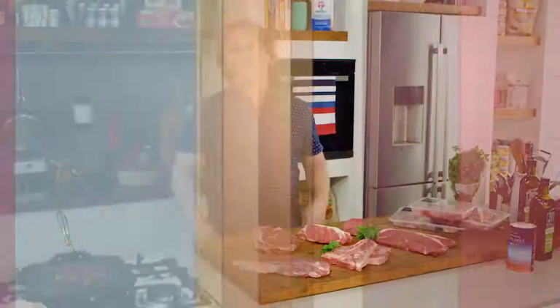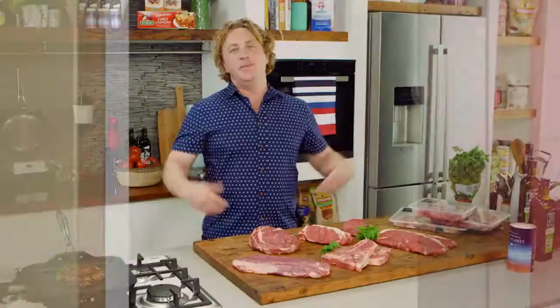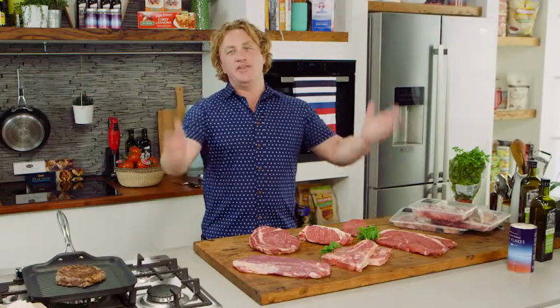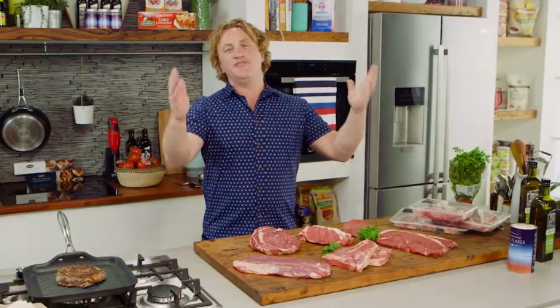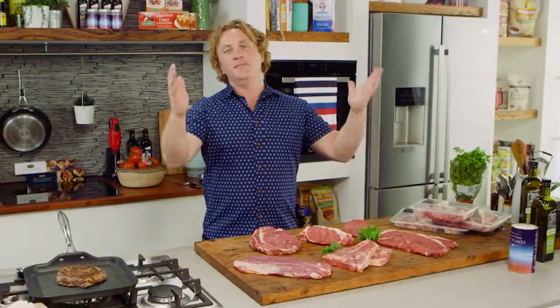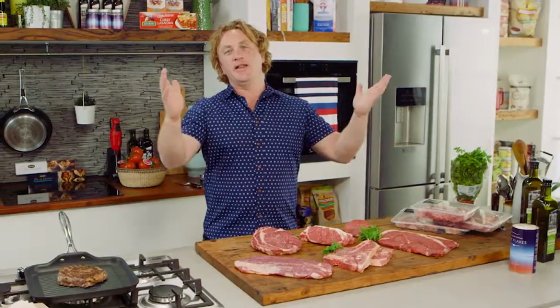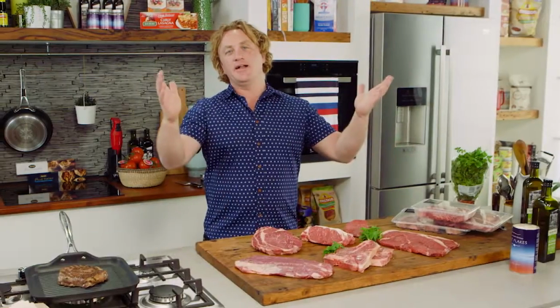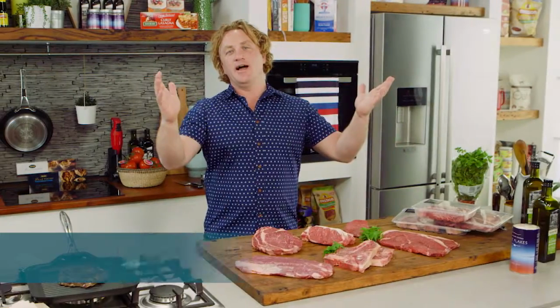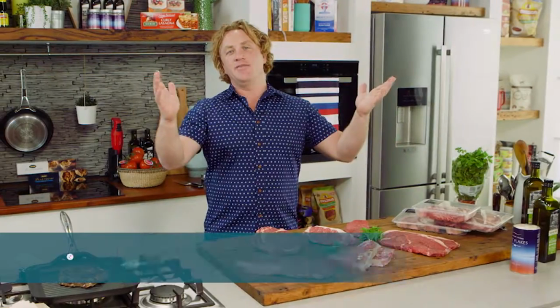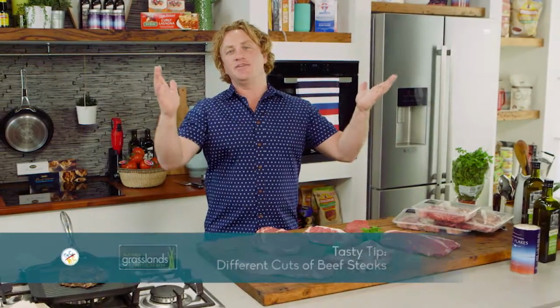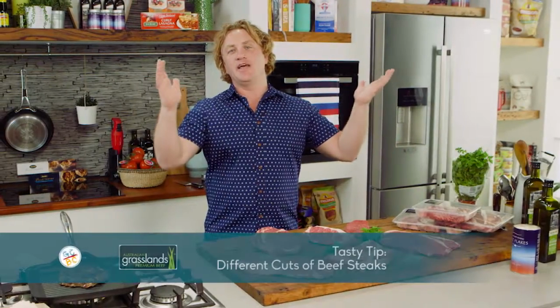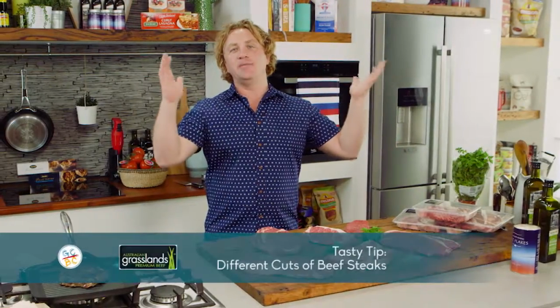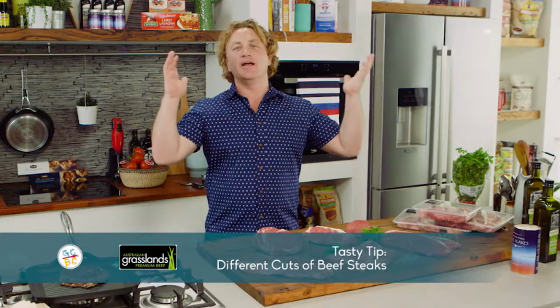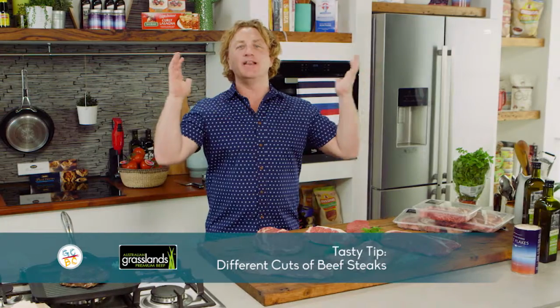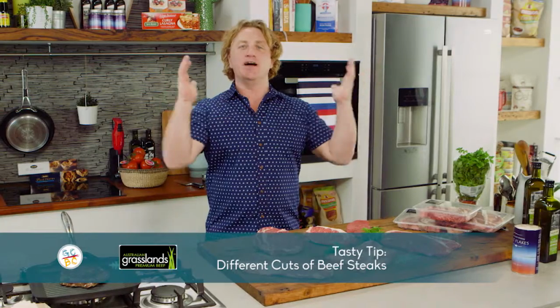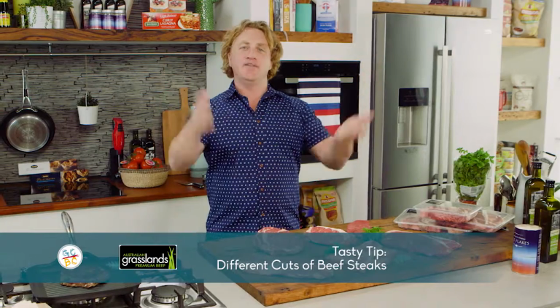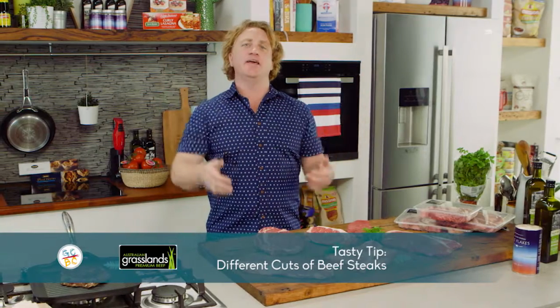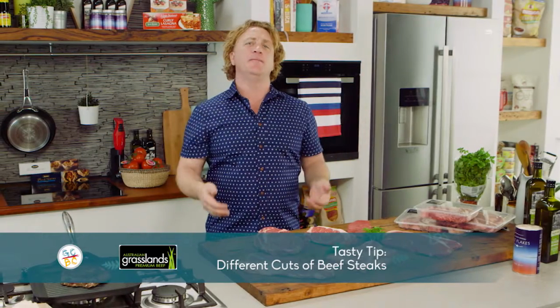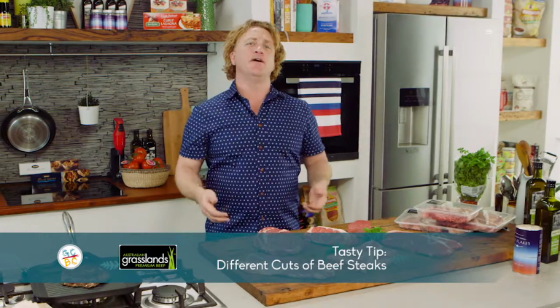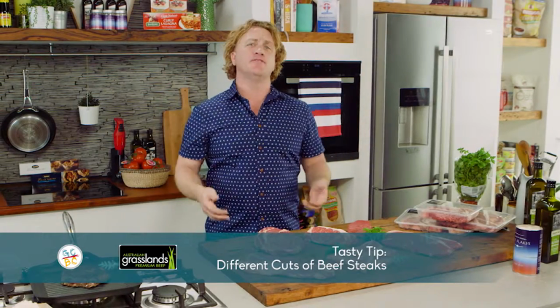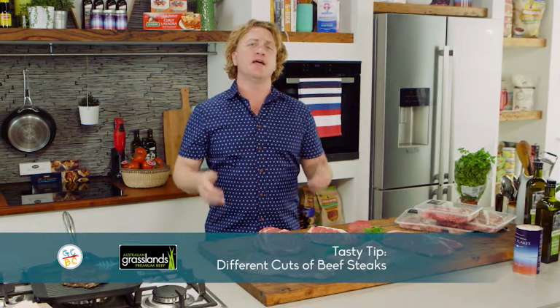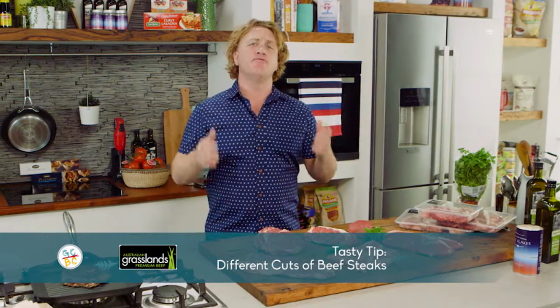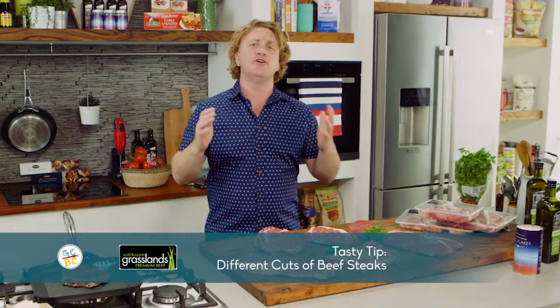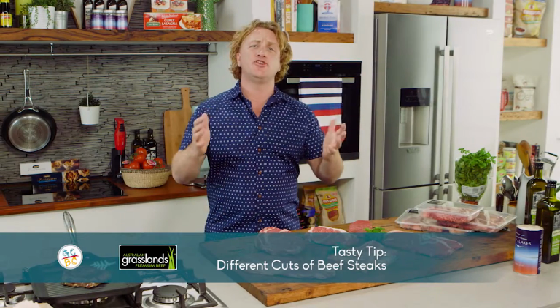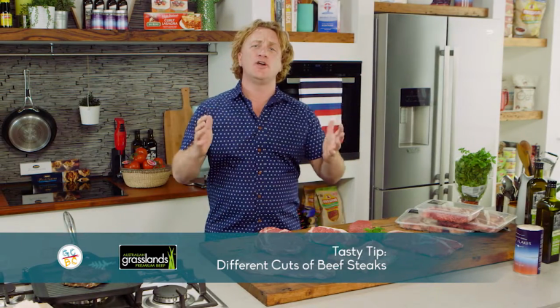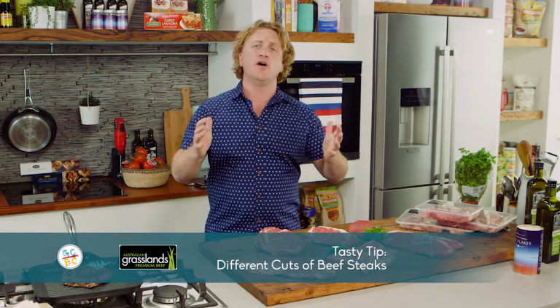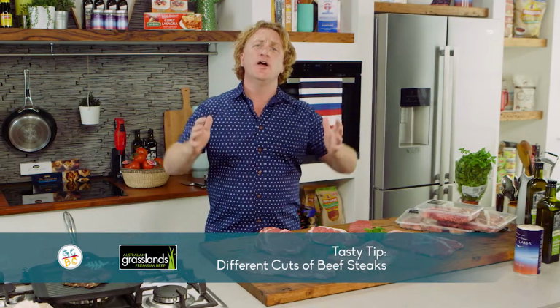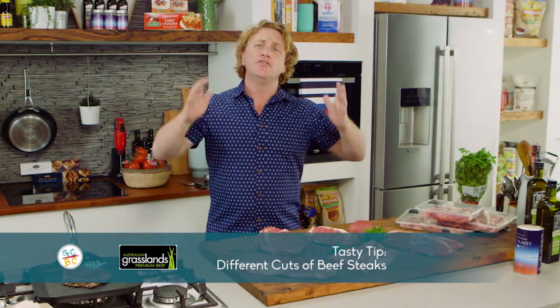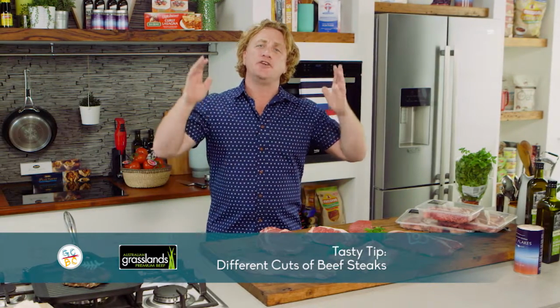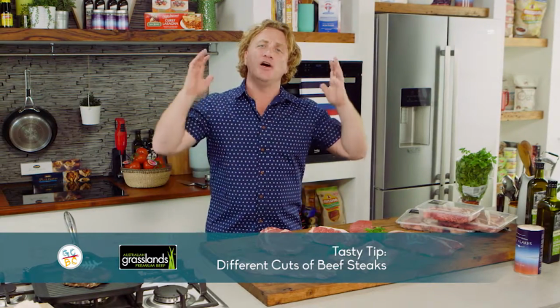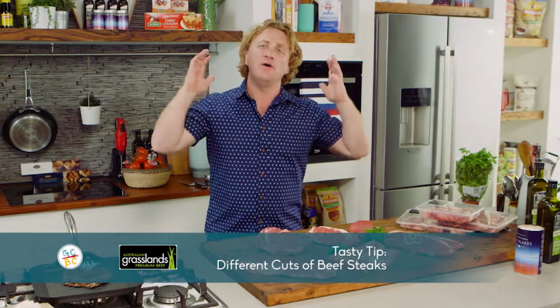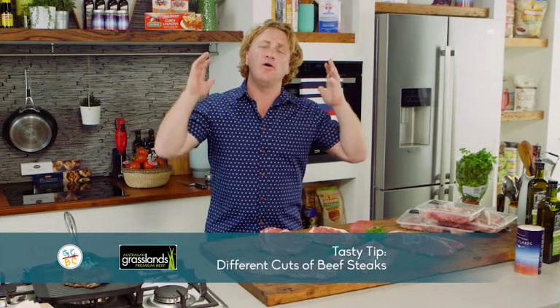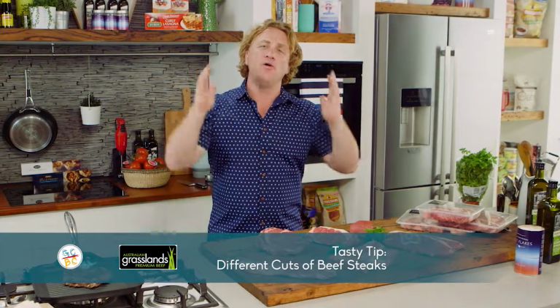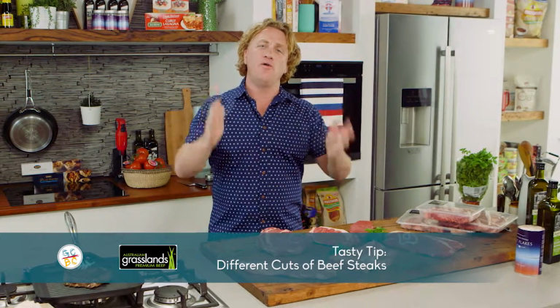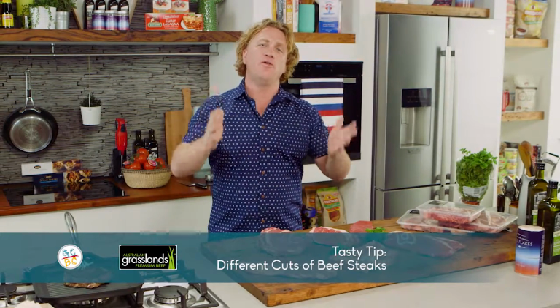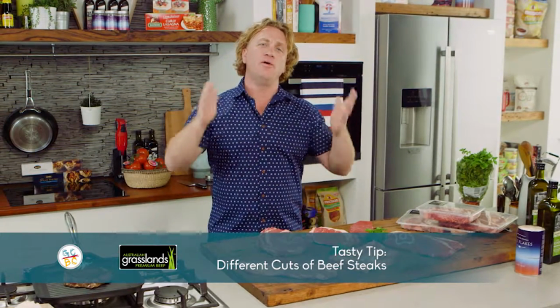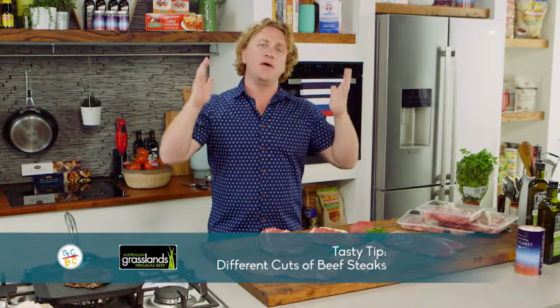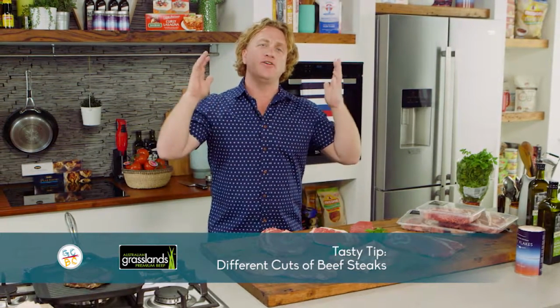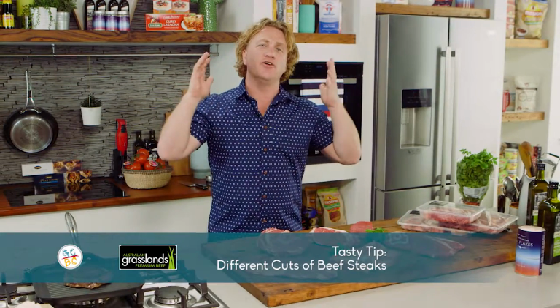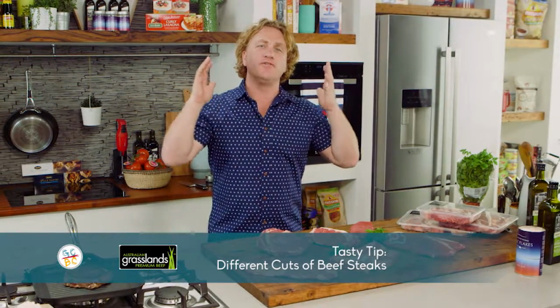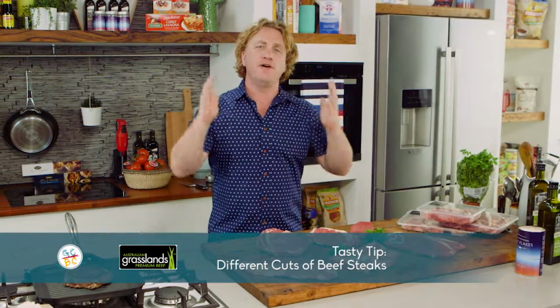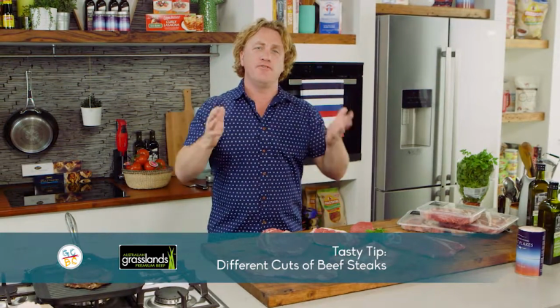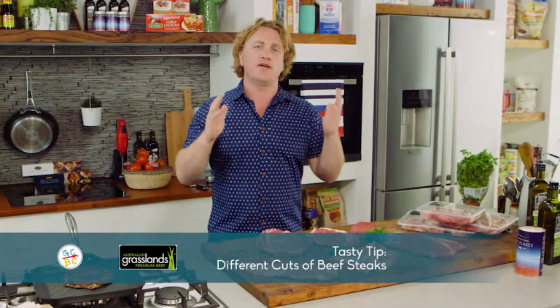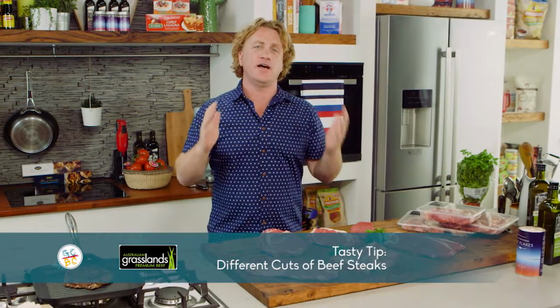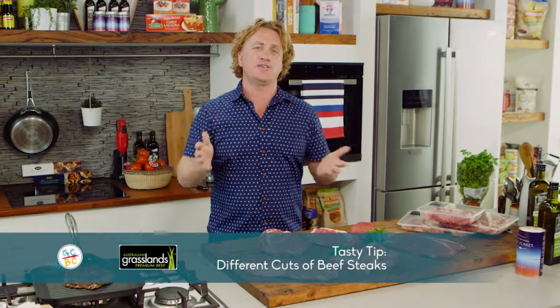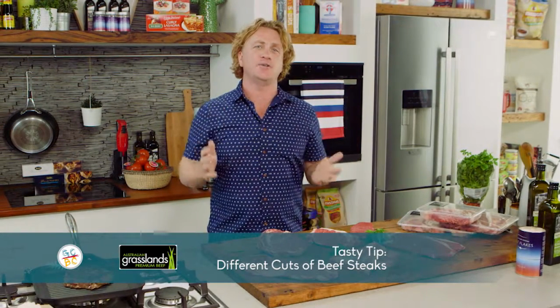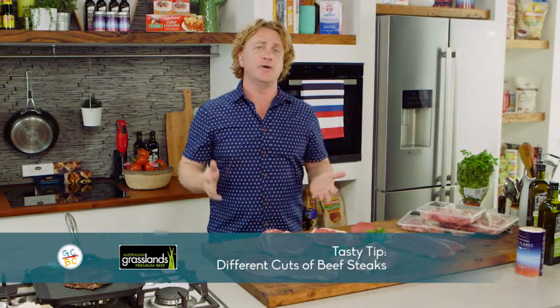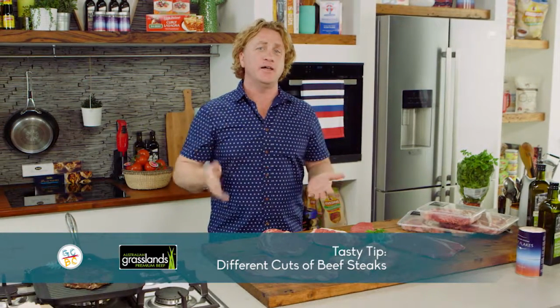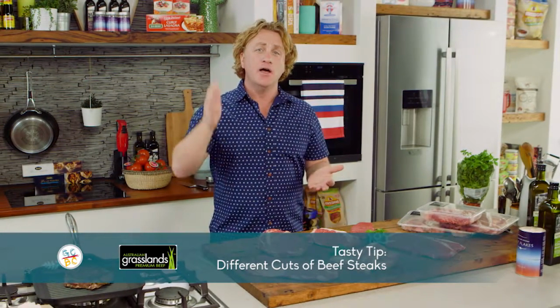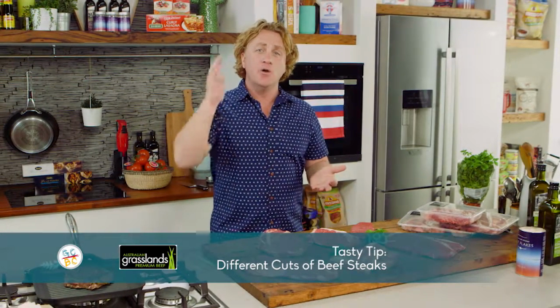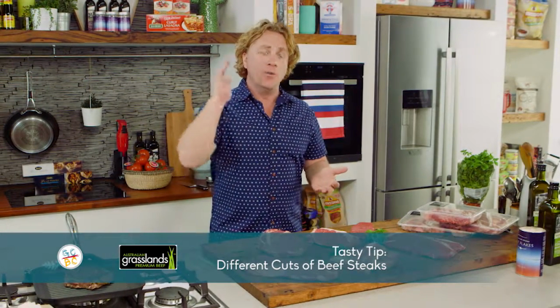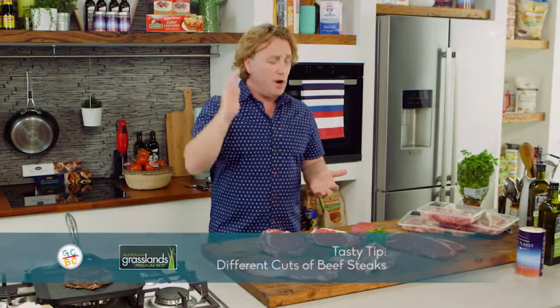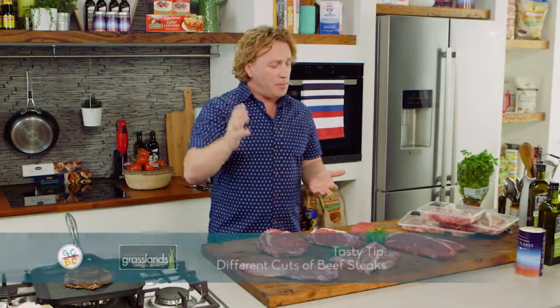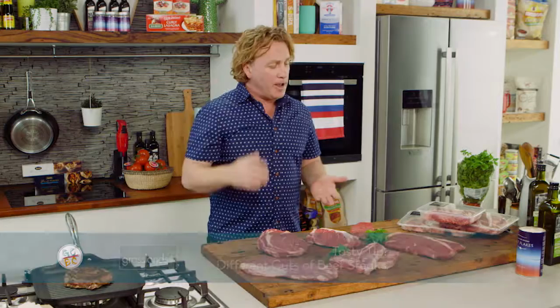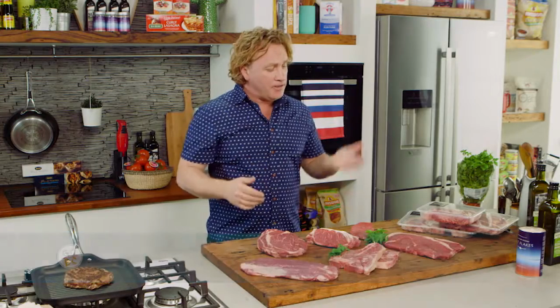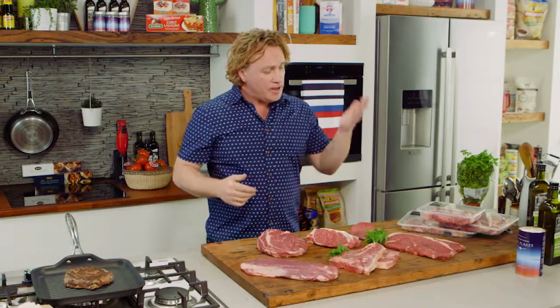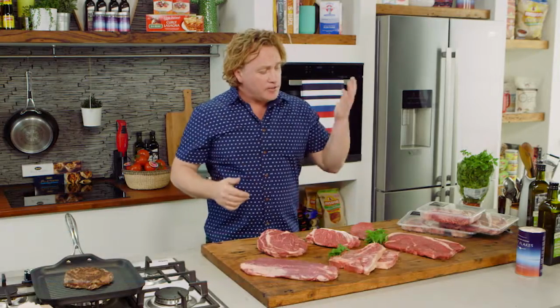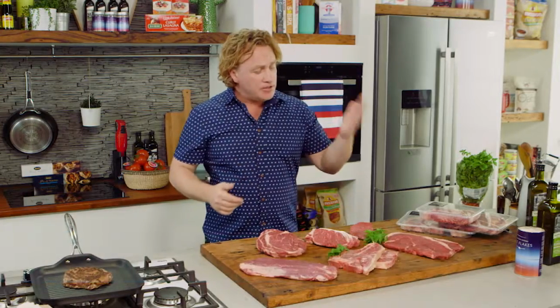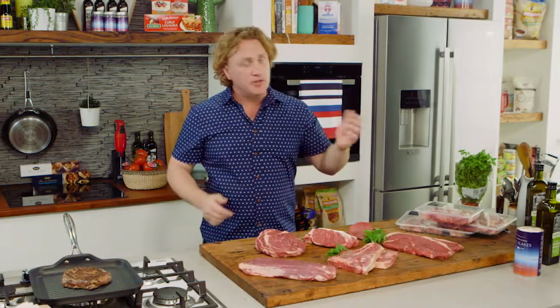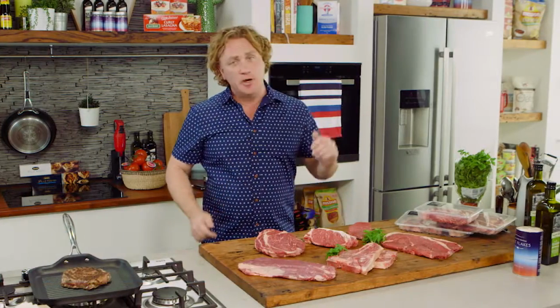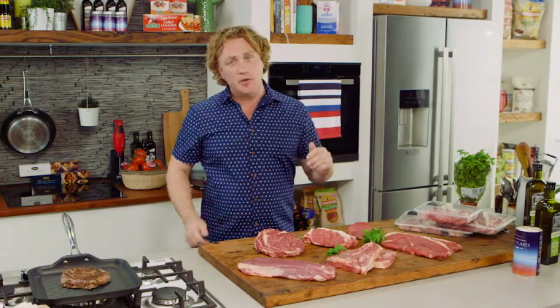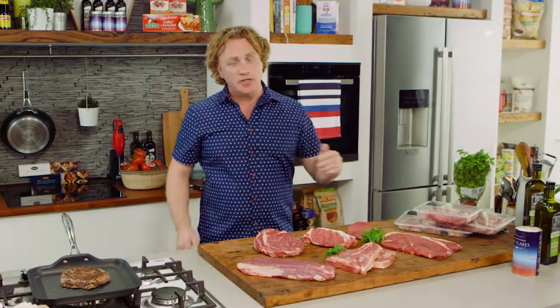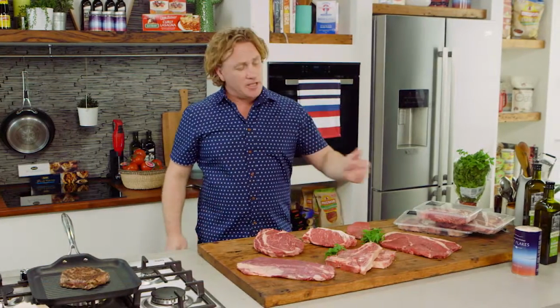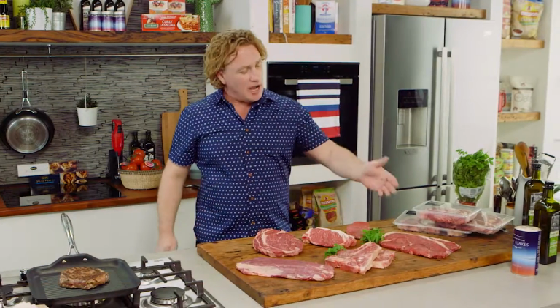Beth from Balaclava sent me a lovely email saying, 'Rich Show, tell me all about your favourite cuts of meat.' Well, Beth, this is where we start.